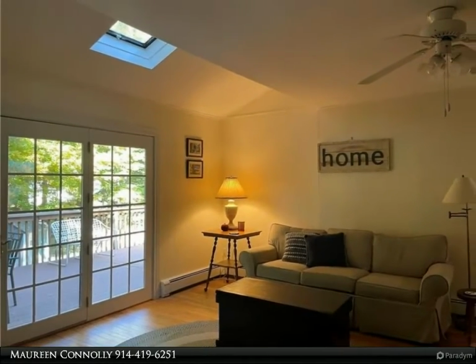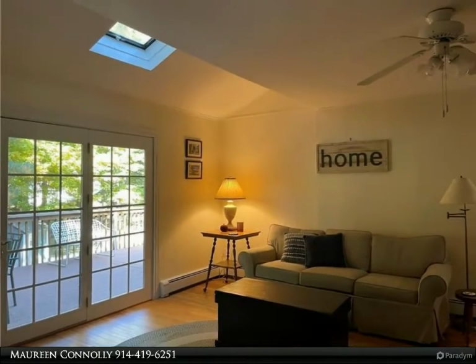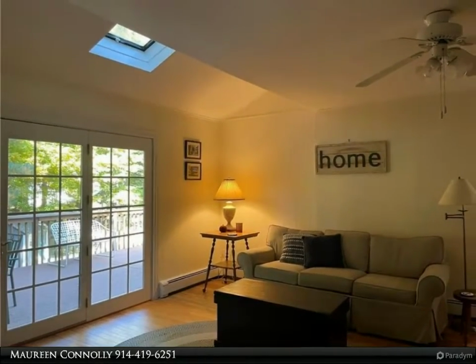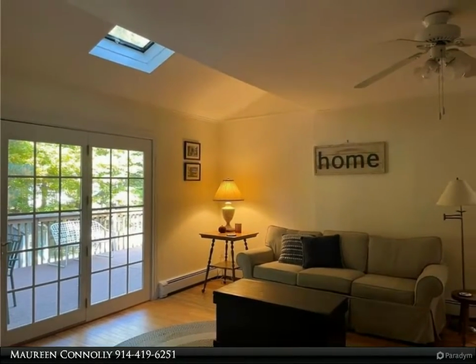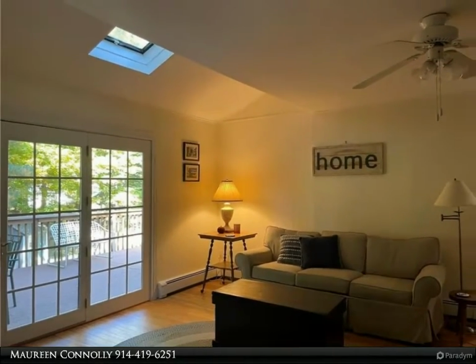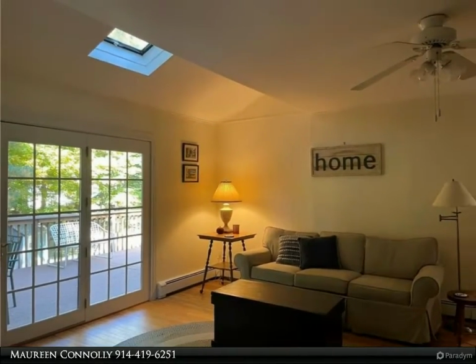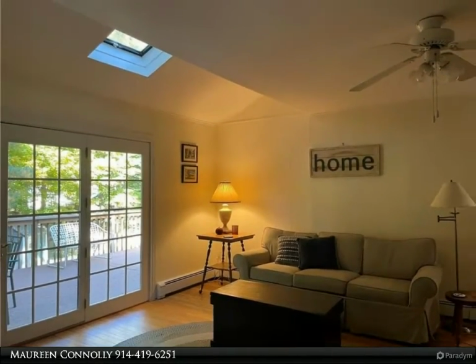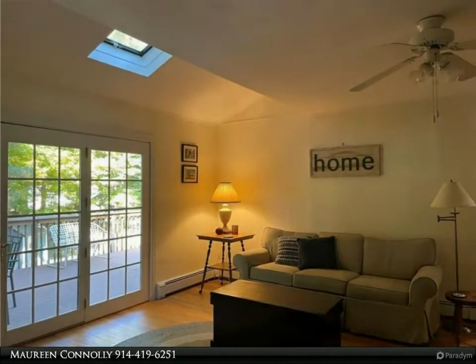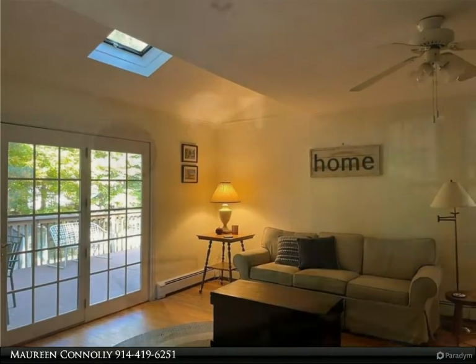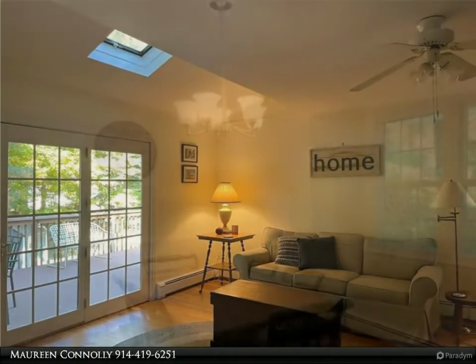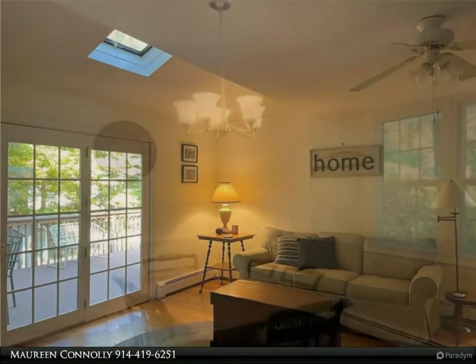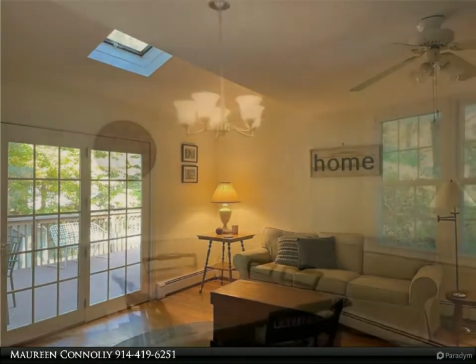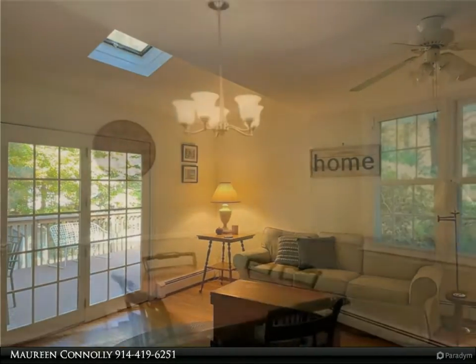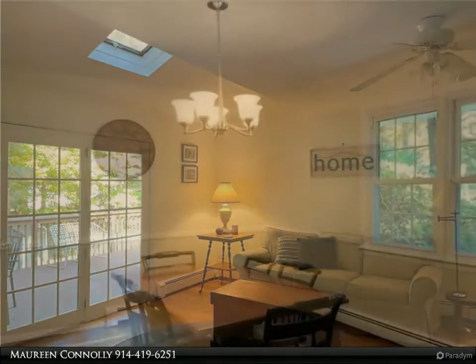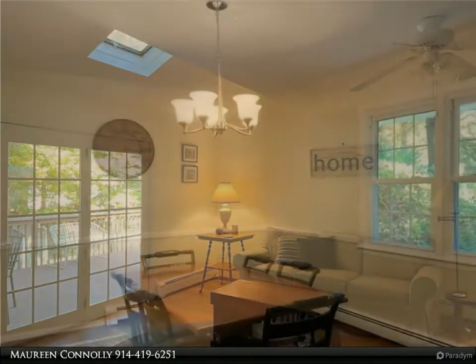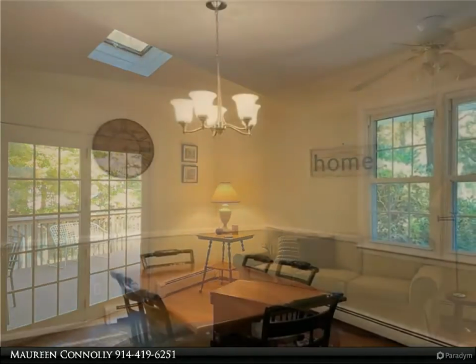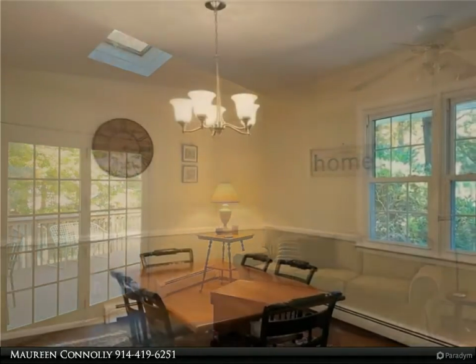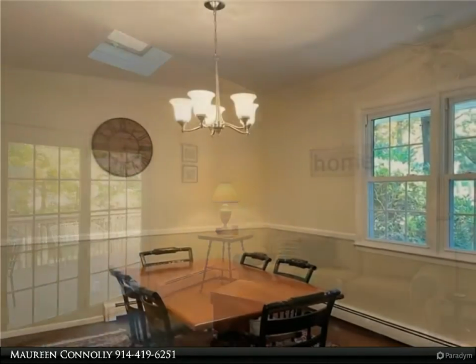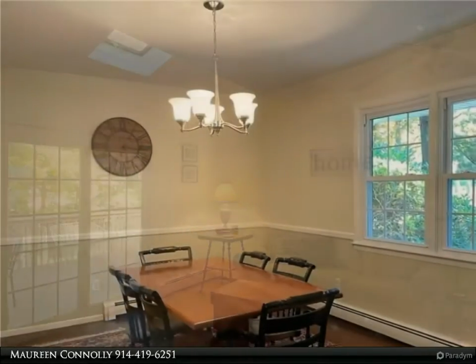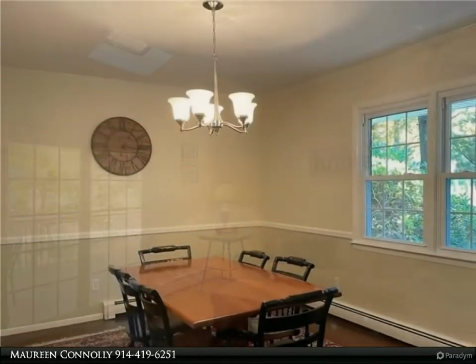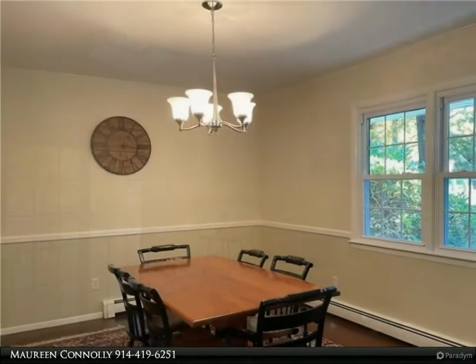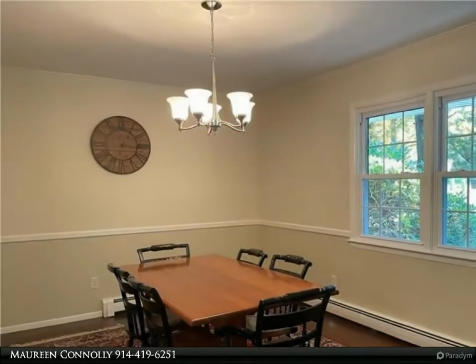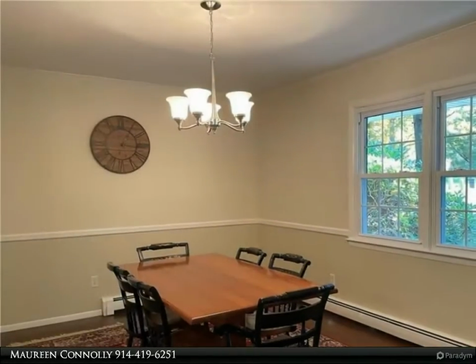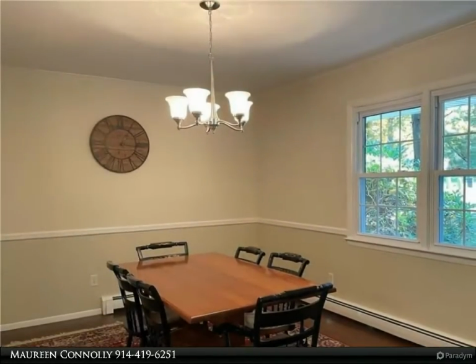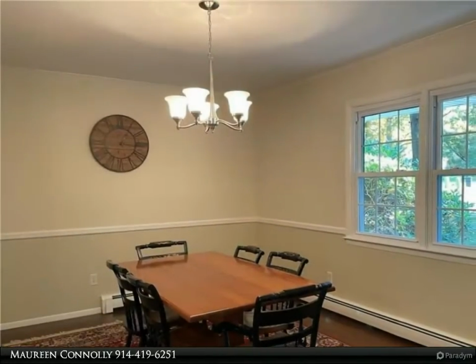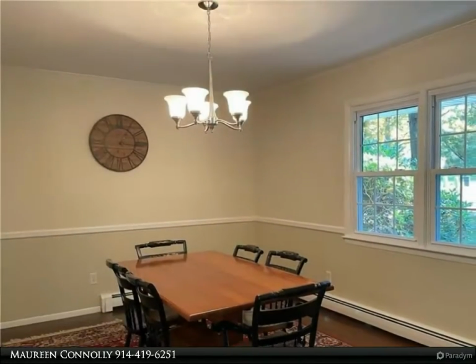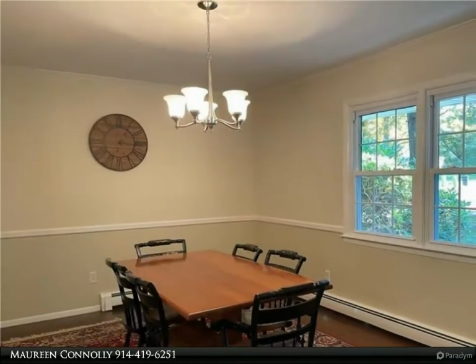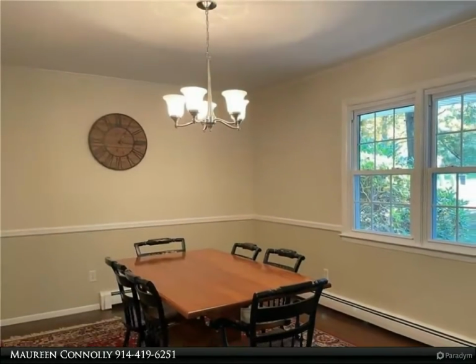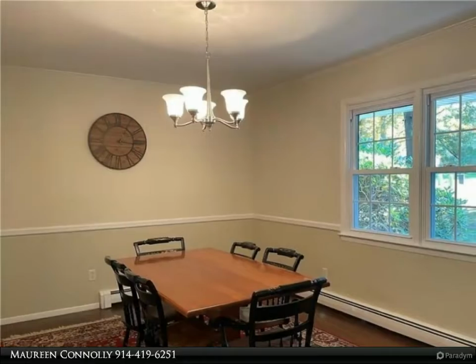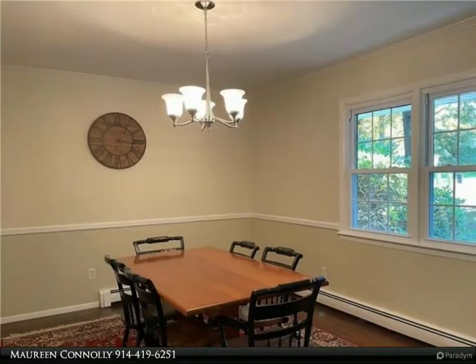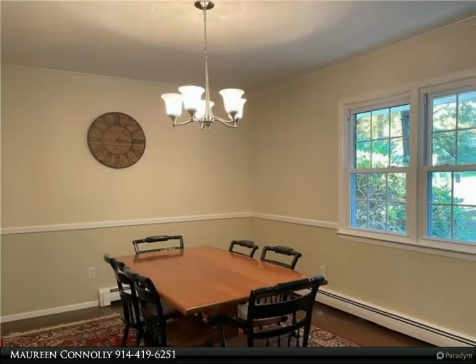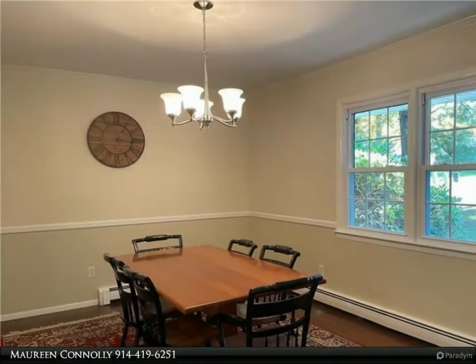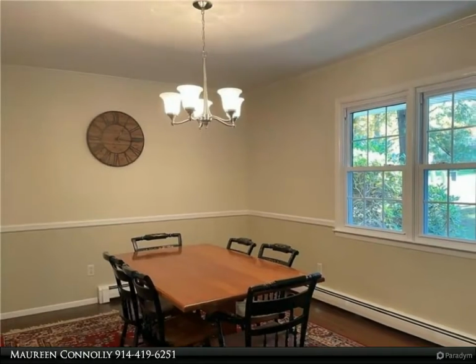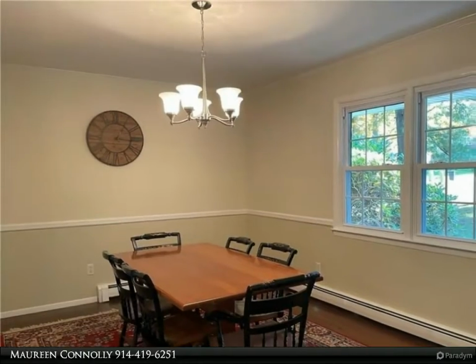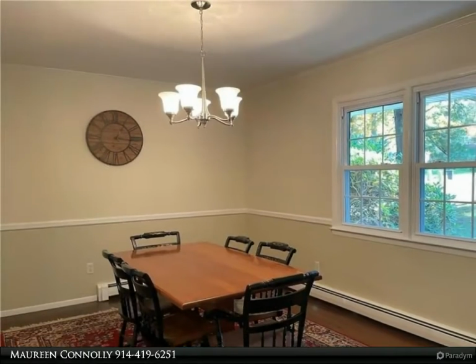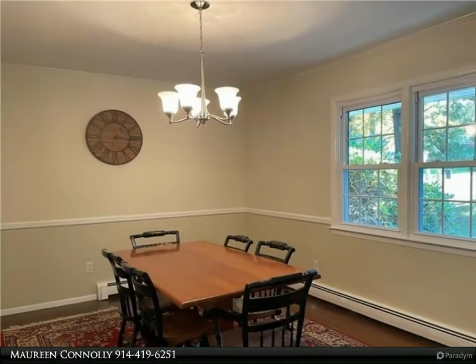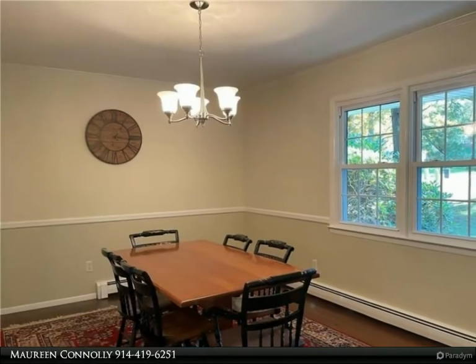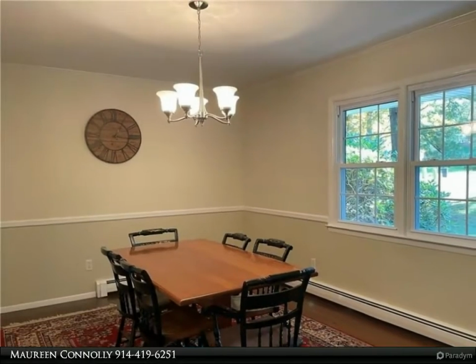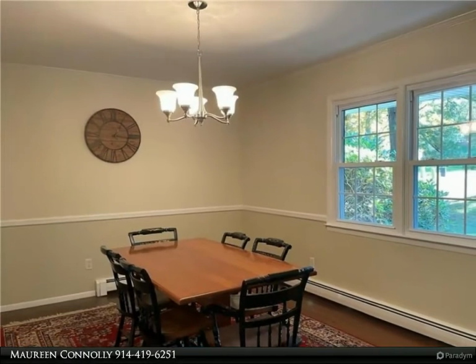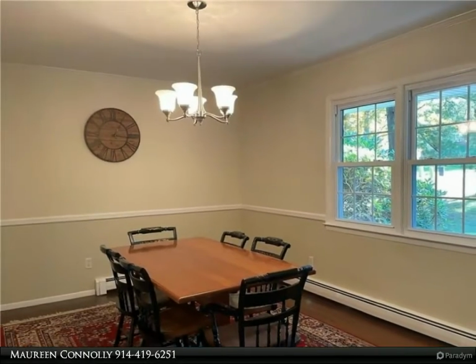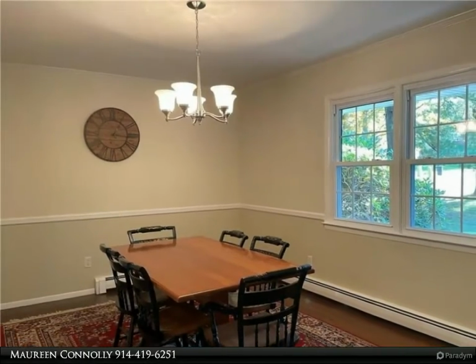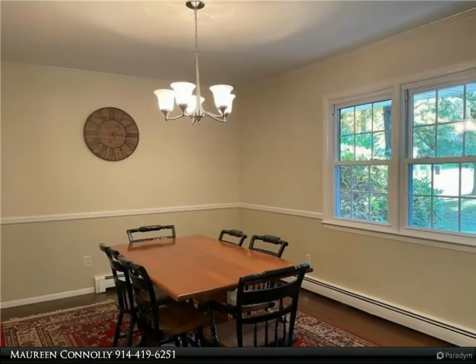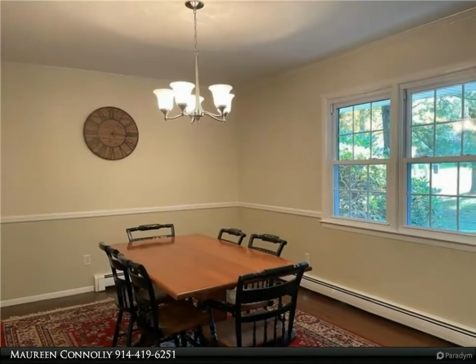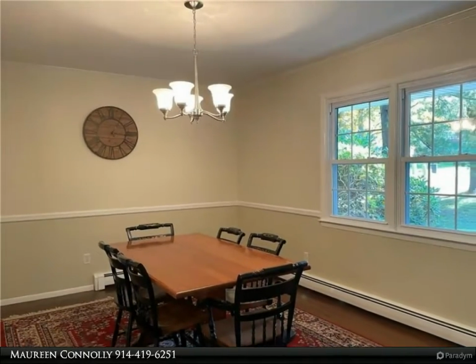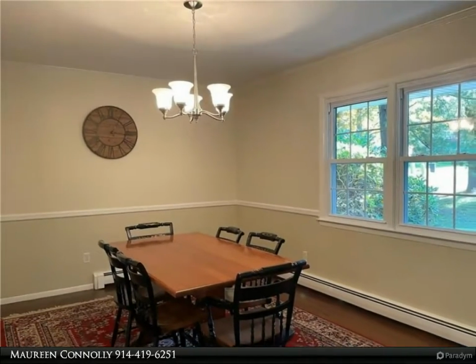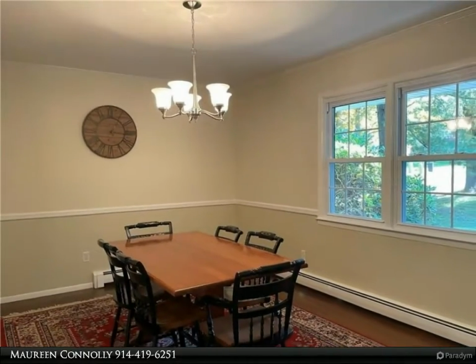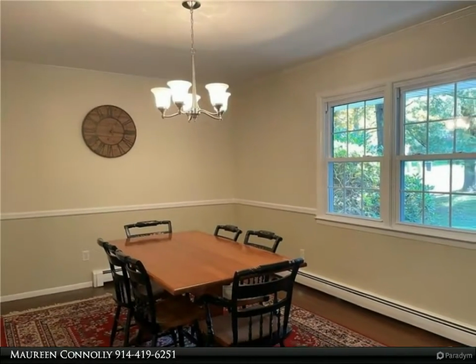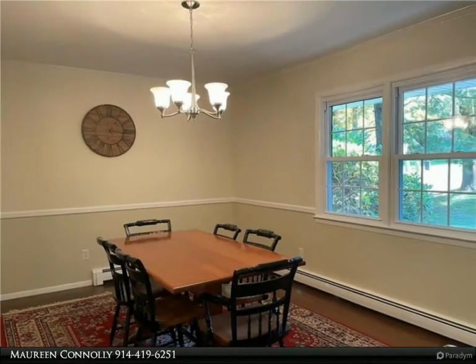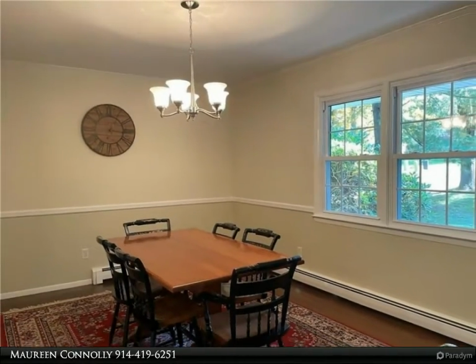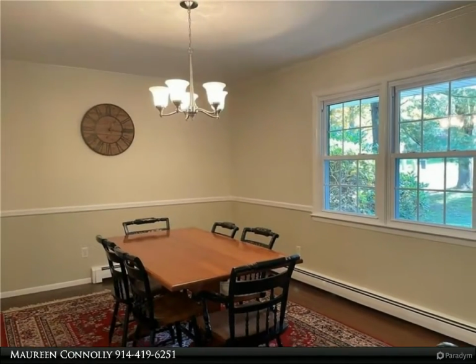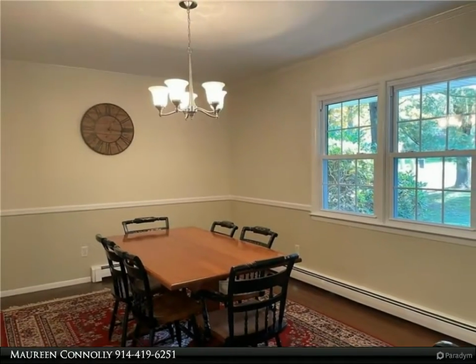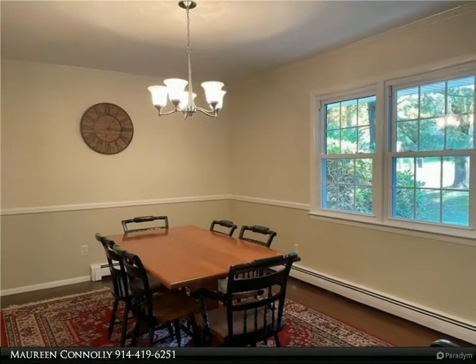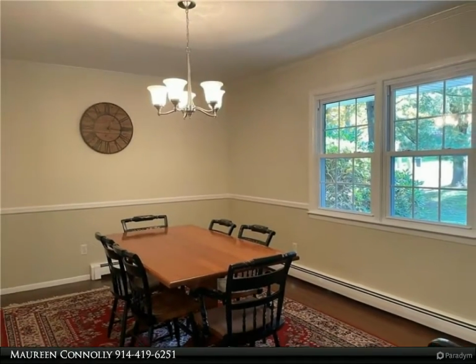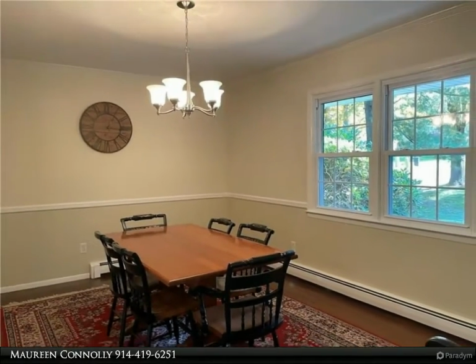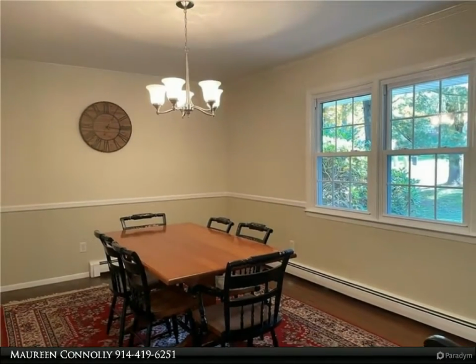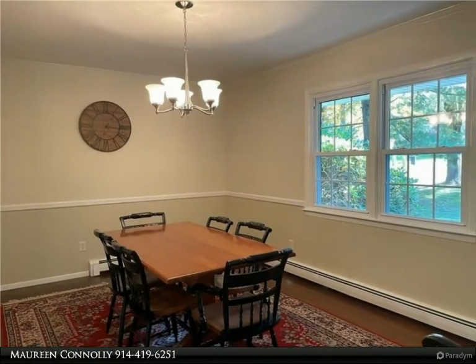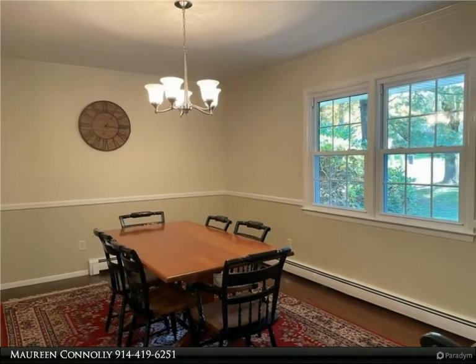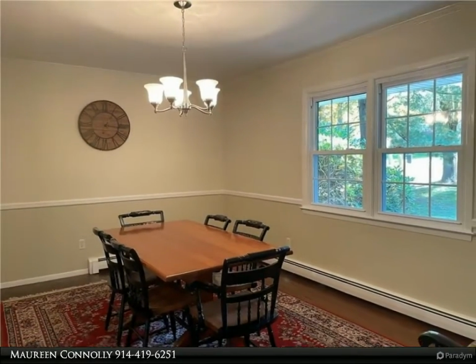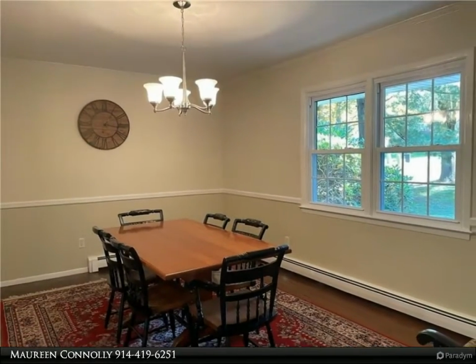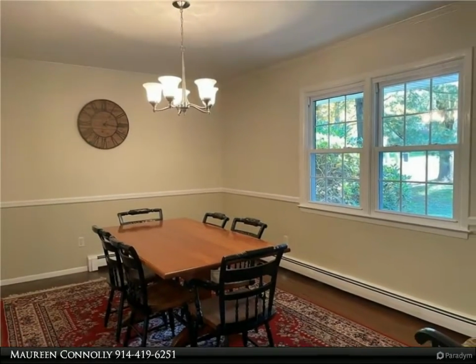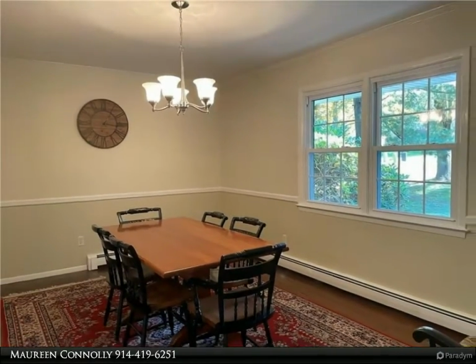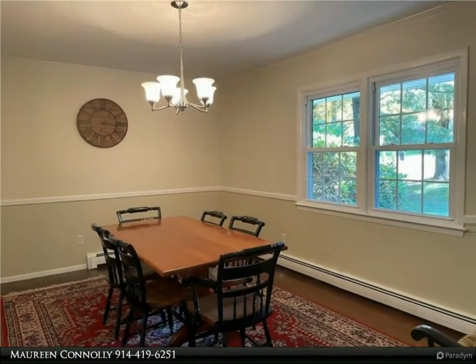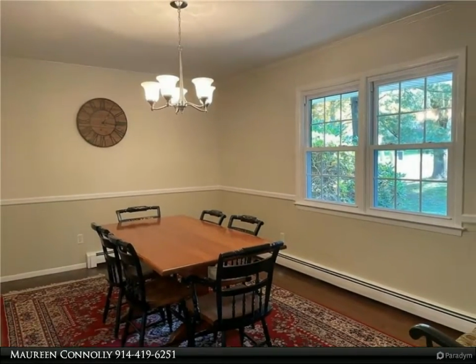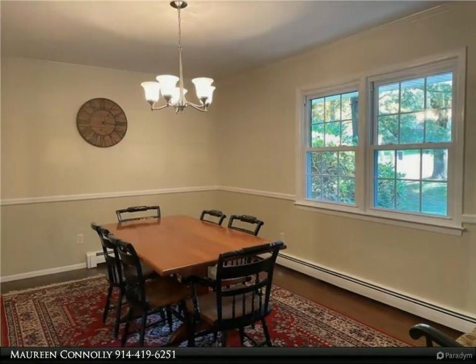Get in now and imagine the holidays in the family room enjoying the beautiful brick fireplace. Make an appointment today to see this picture-perfect home.